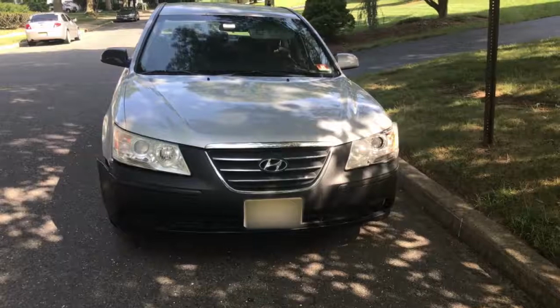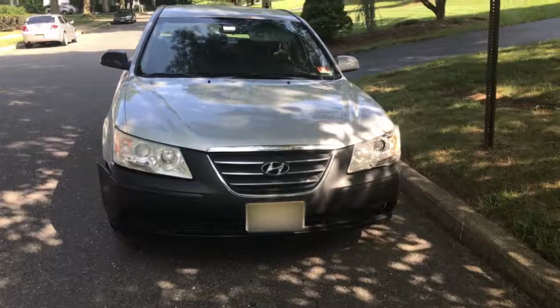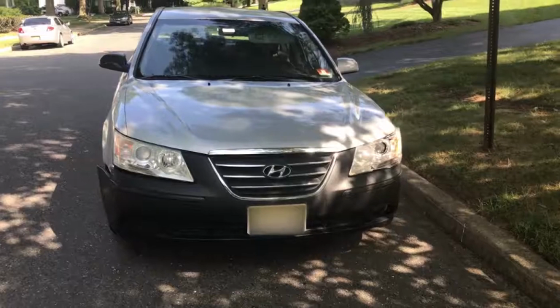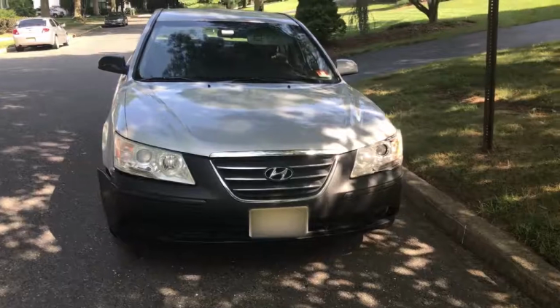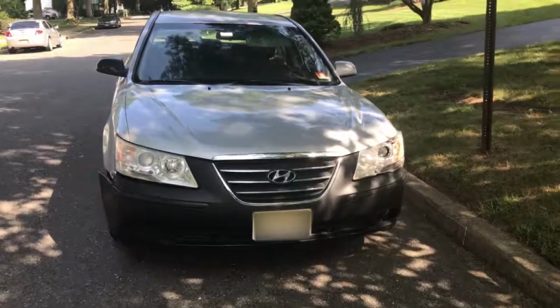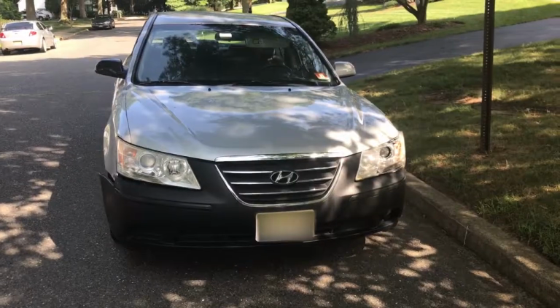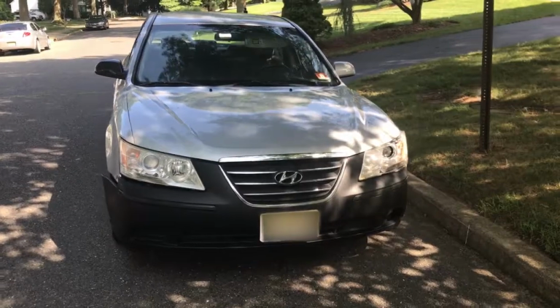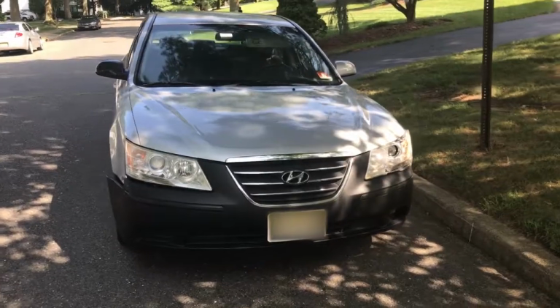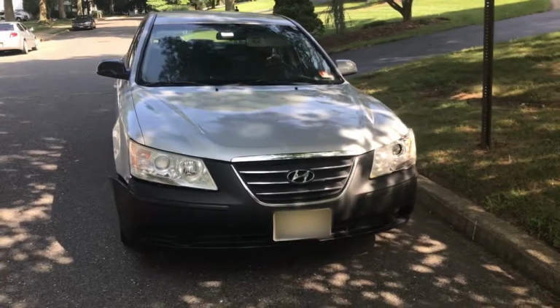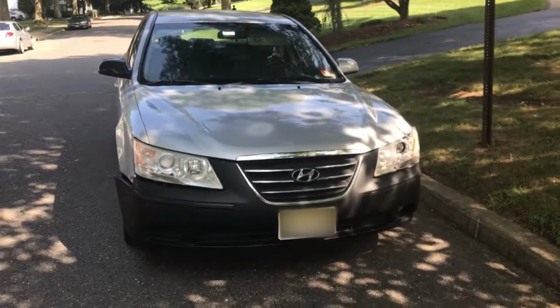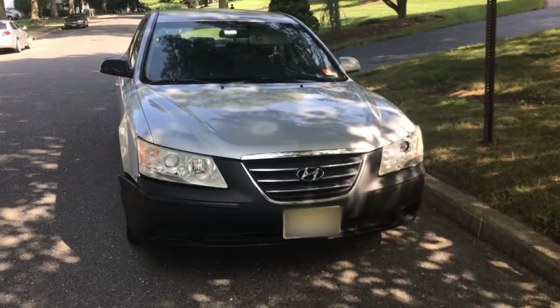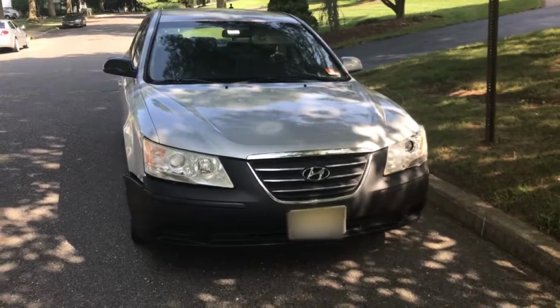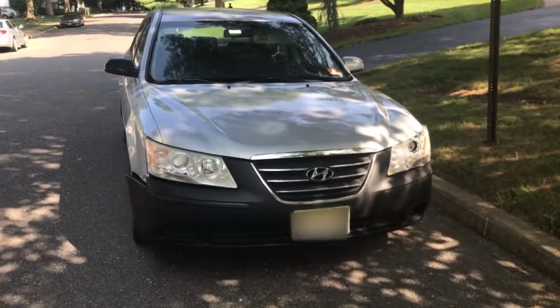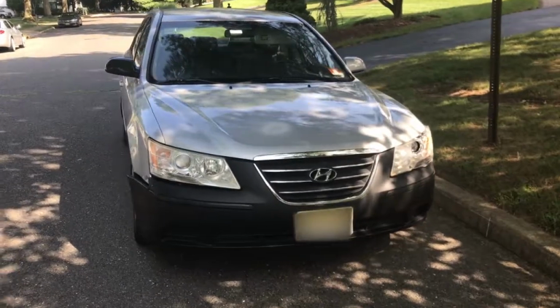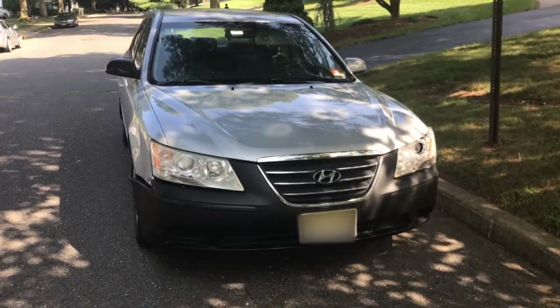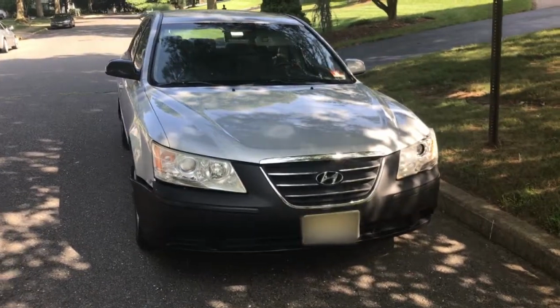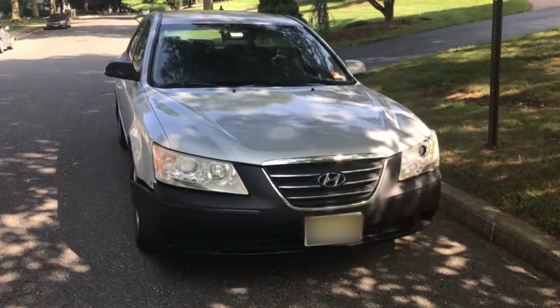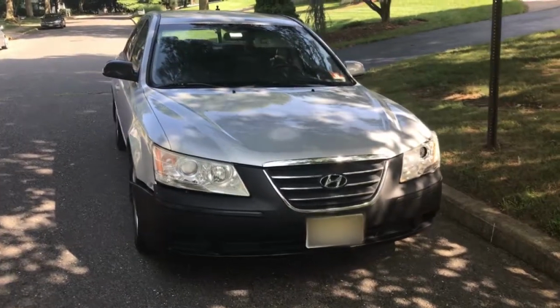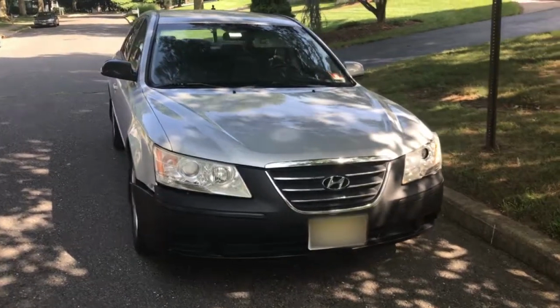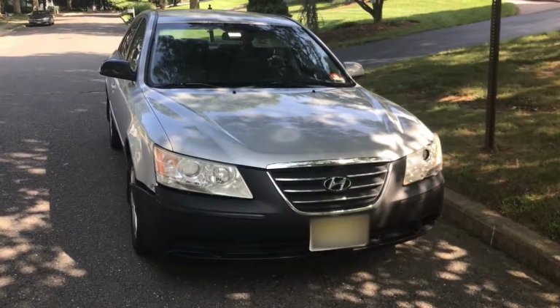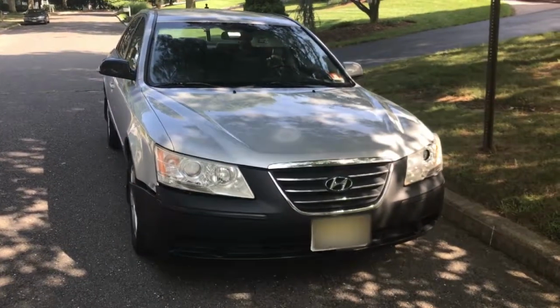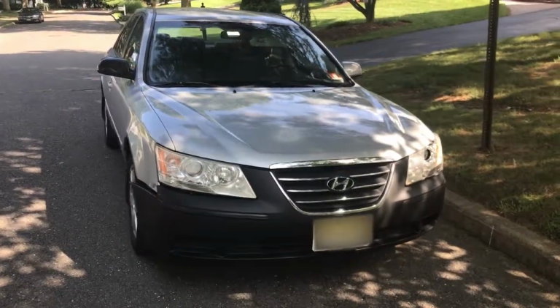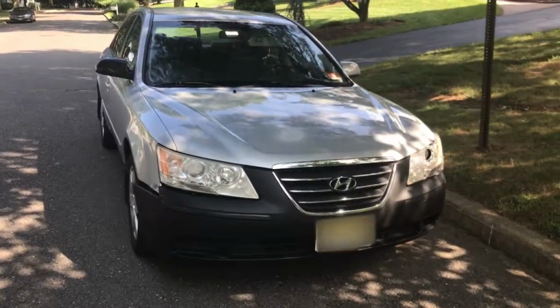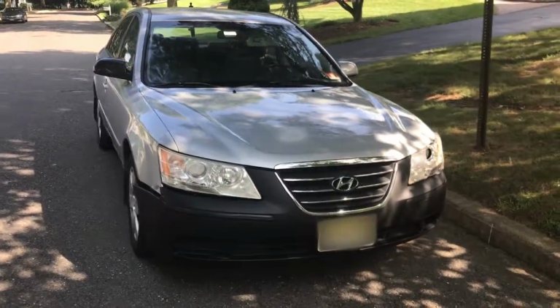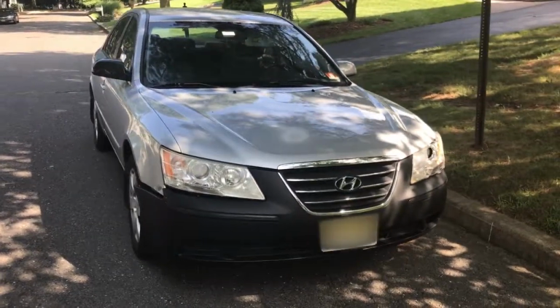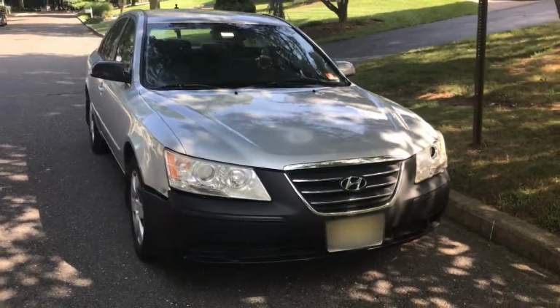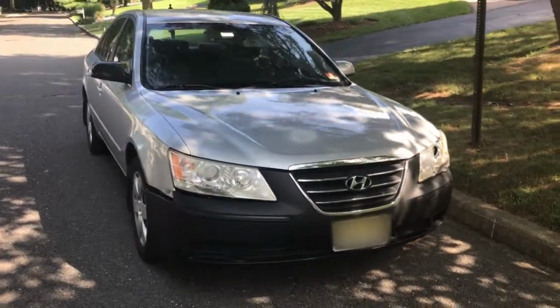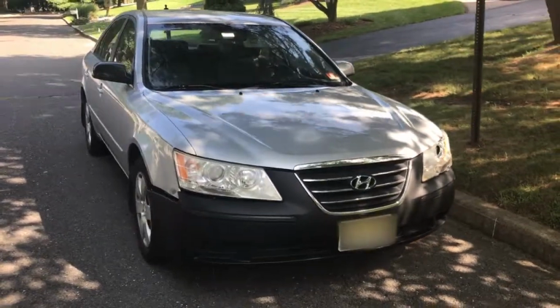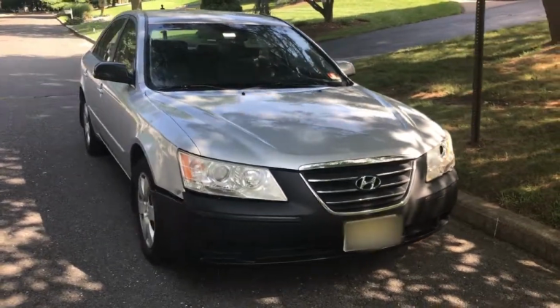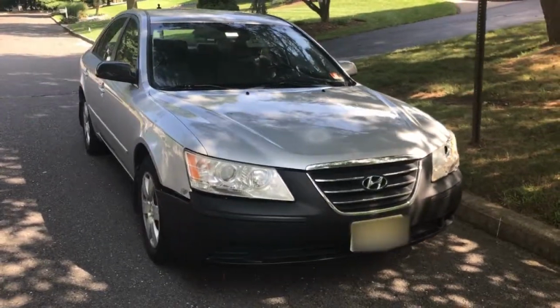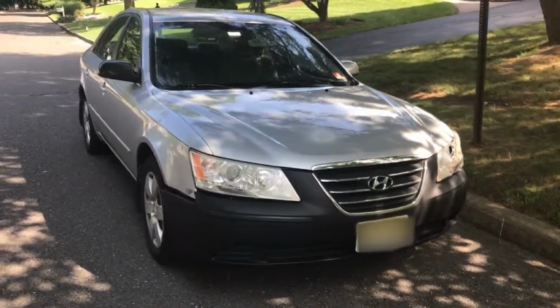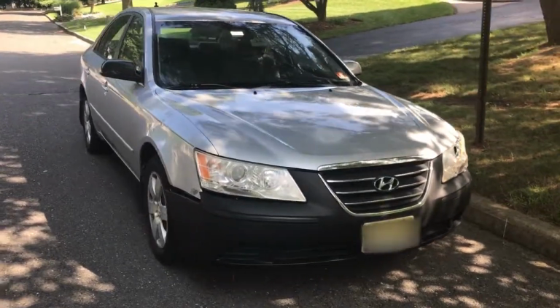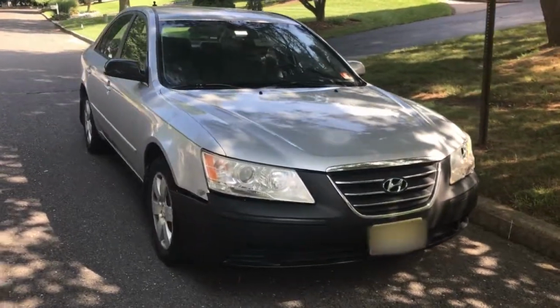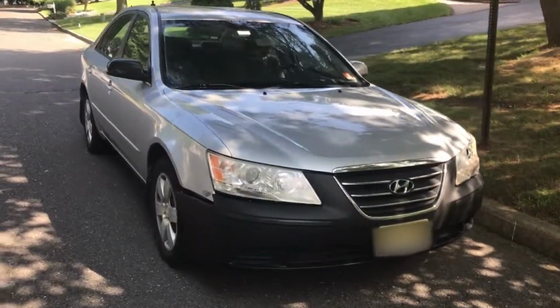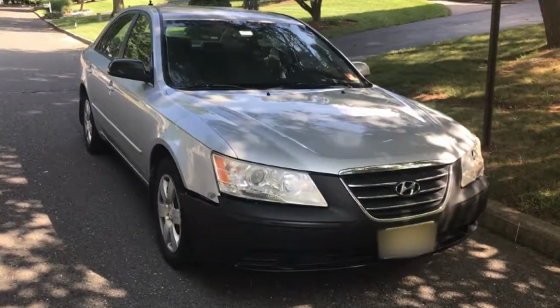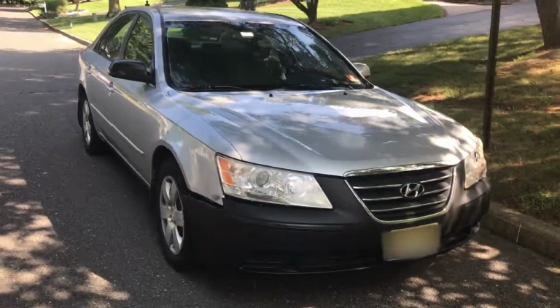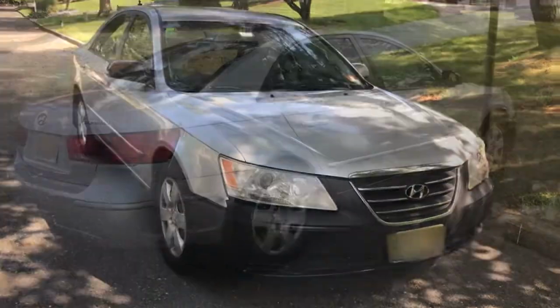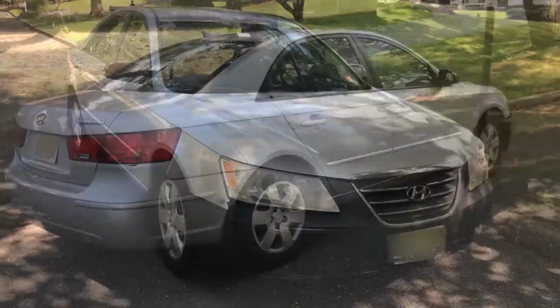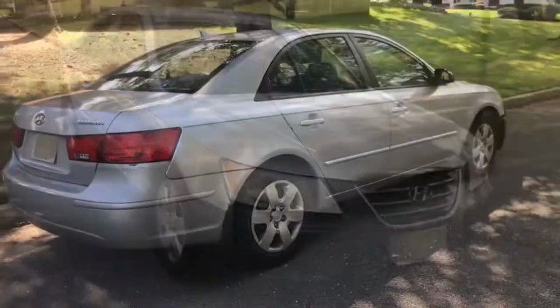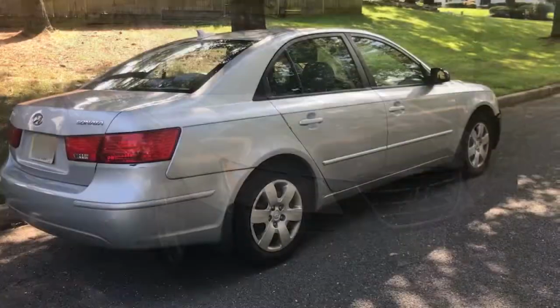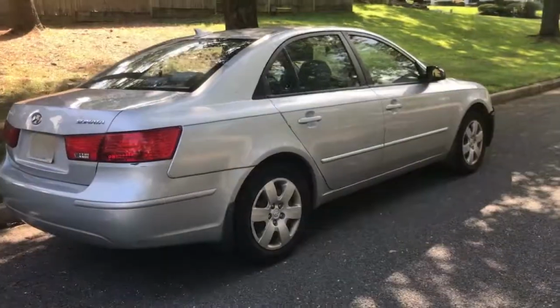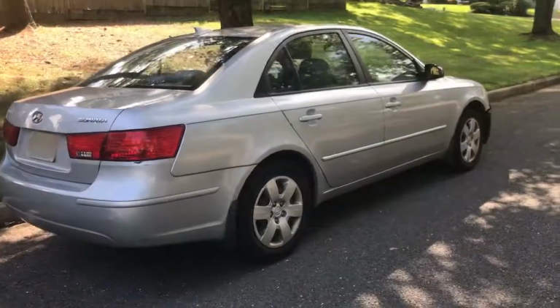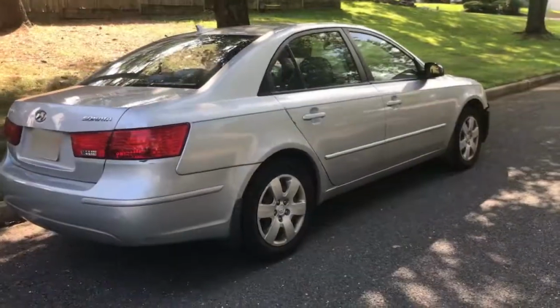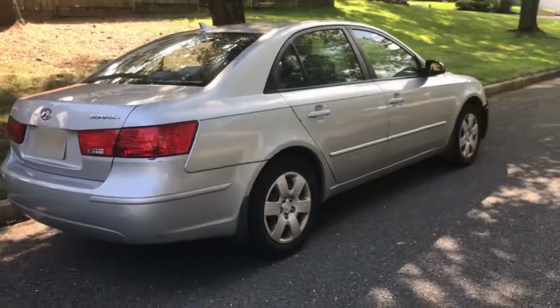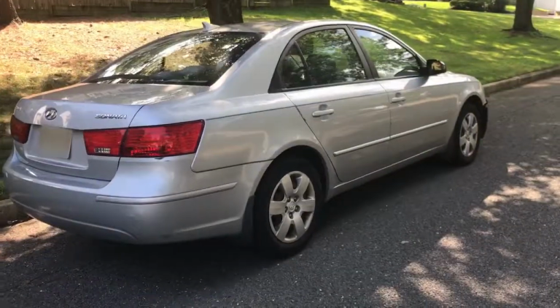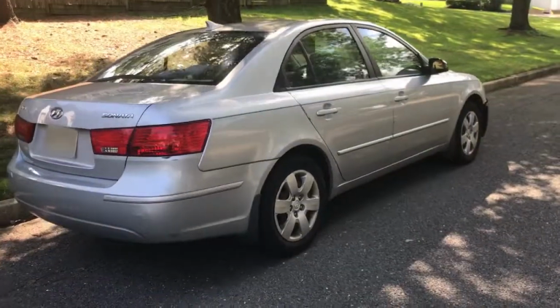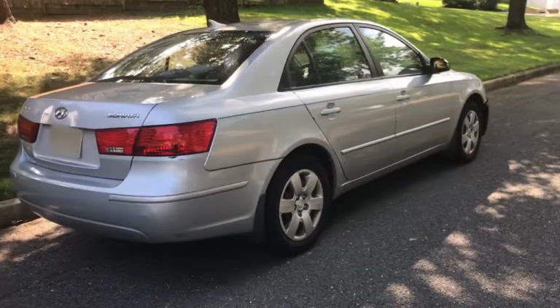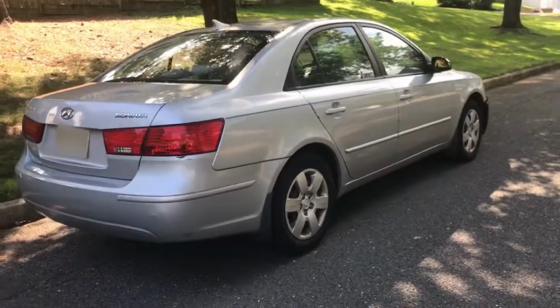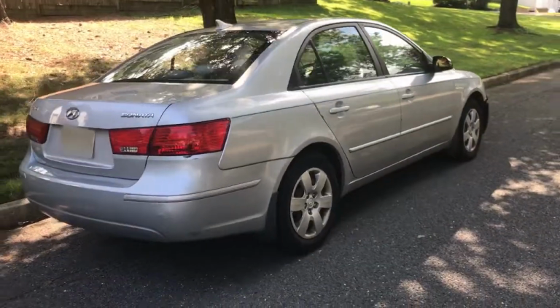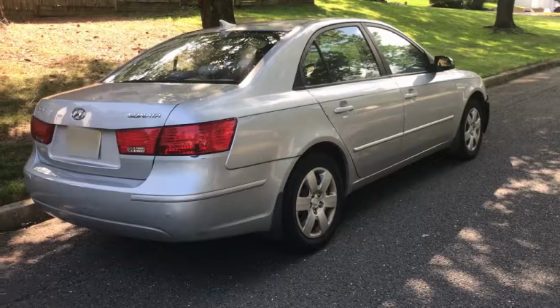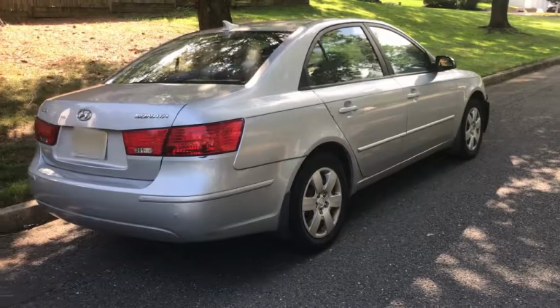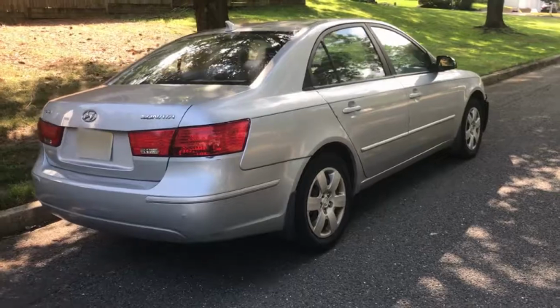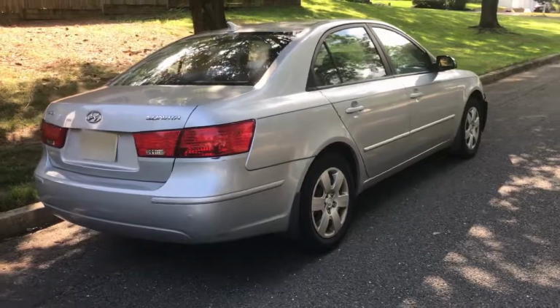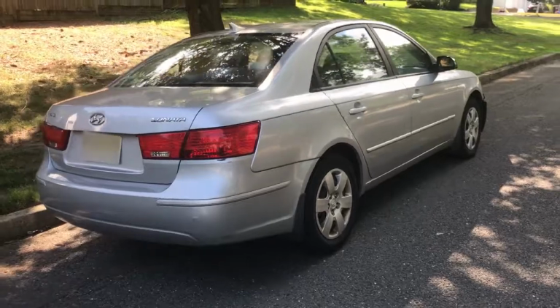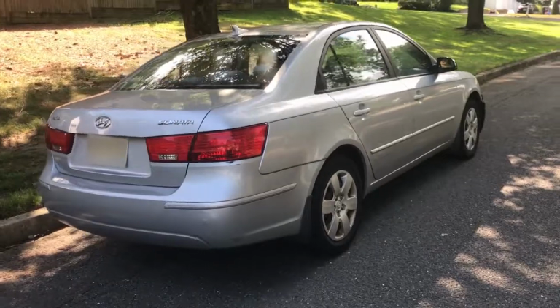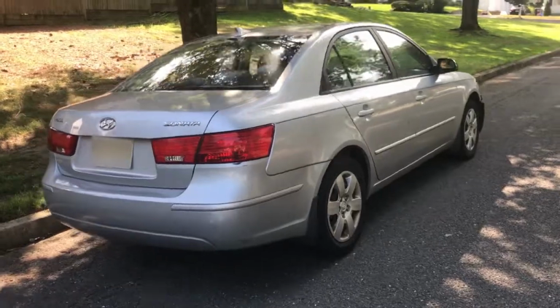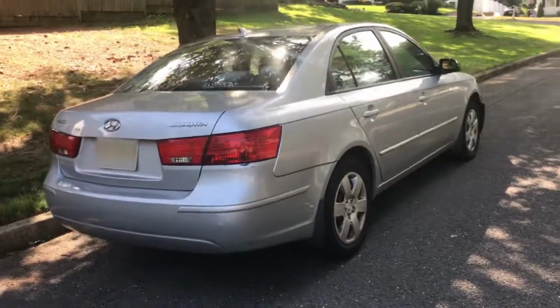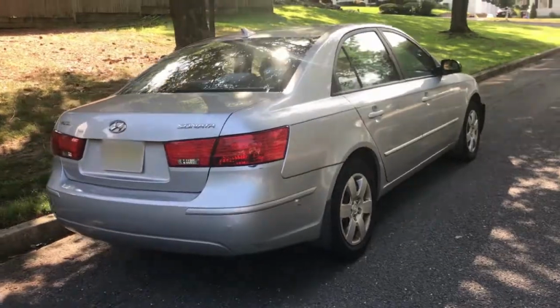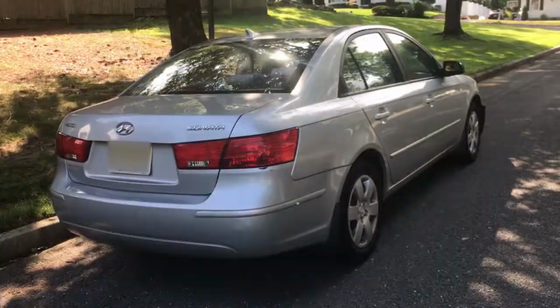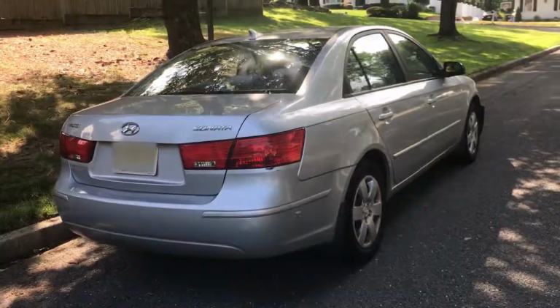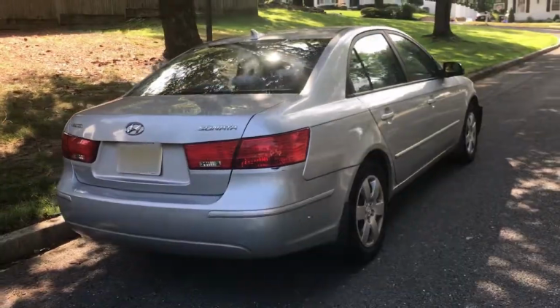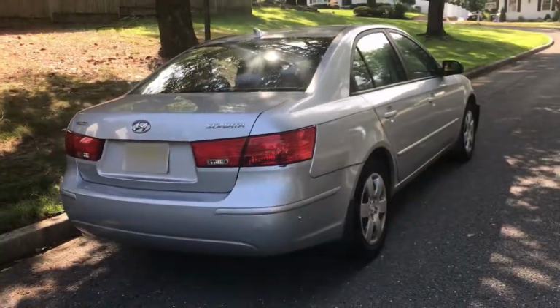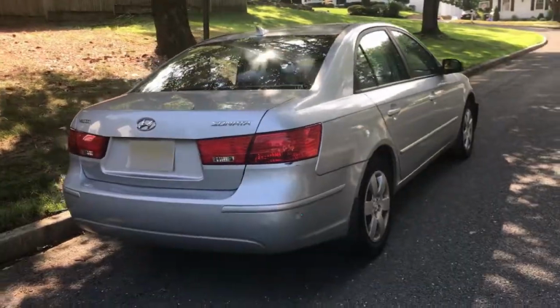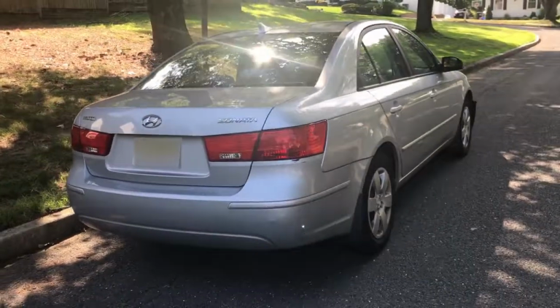In the consumer market, Hyundai is often overshadowed by Japanese manufacturers, and this 2009 Sonata GLS is a perfect example as to why that is.